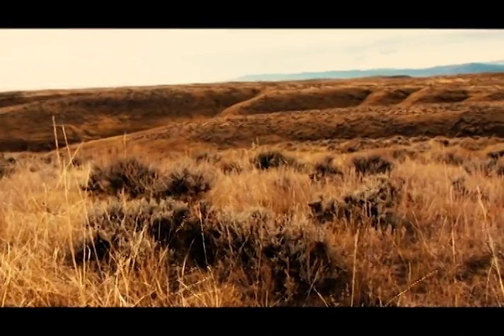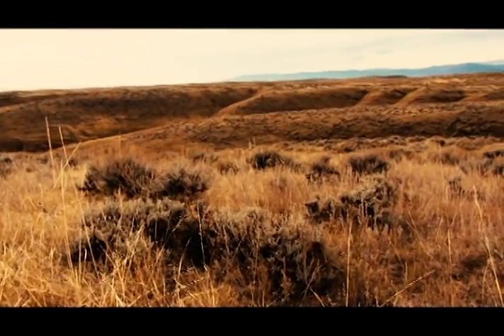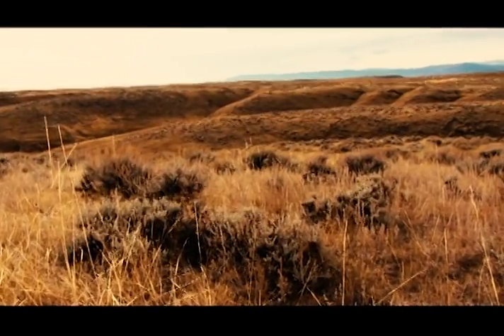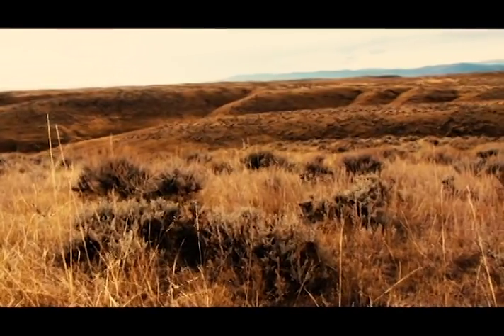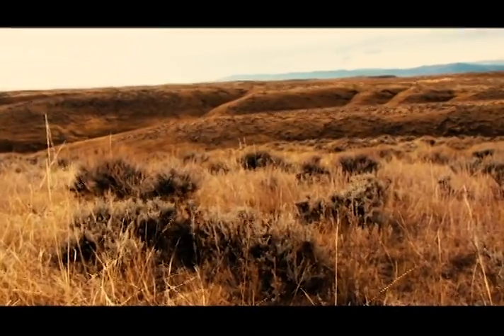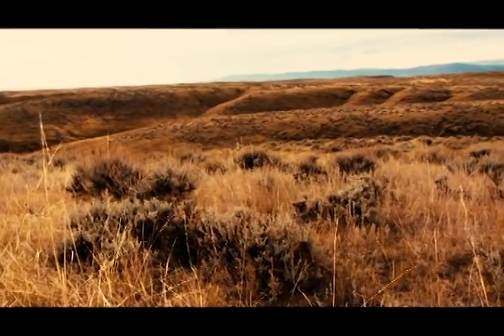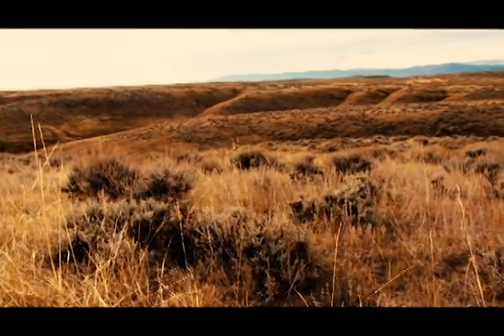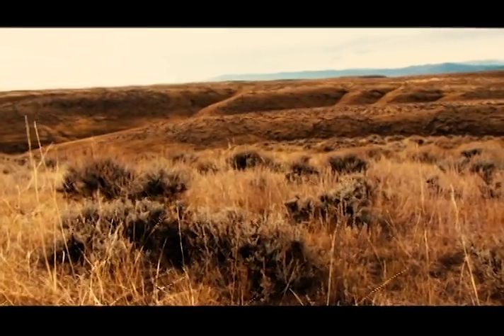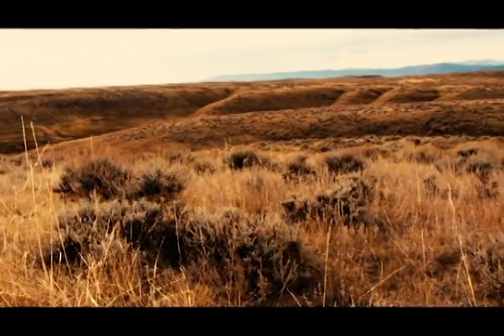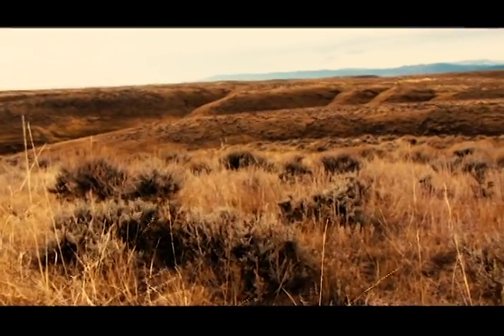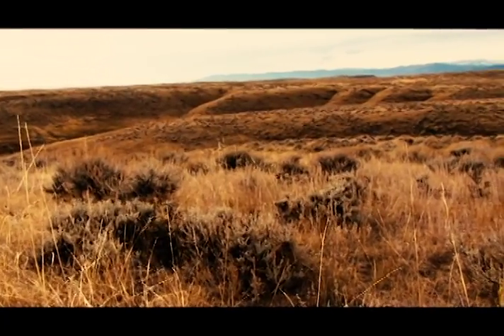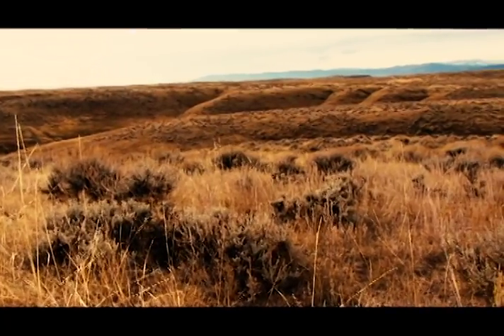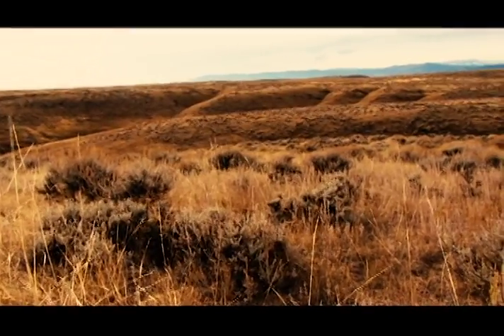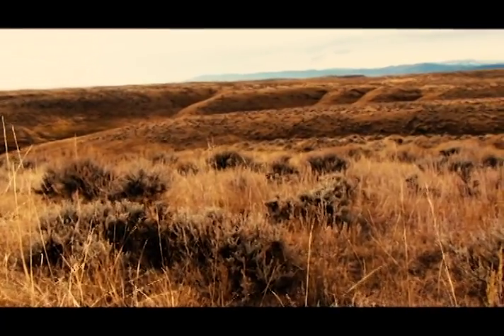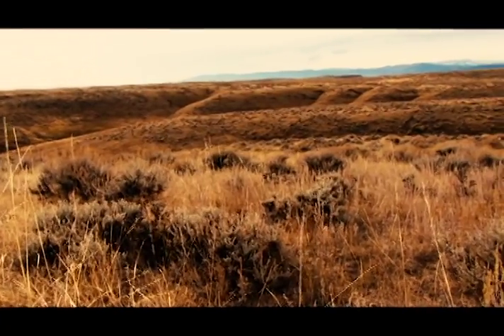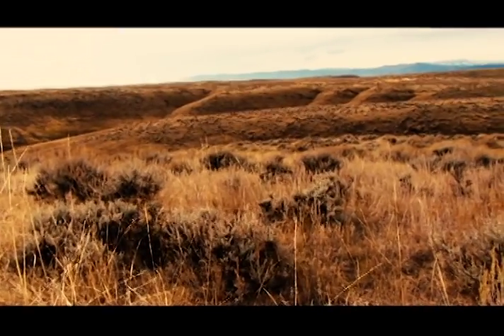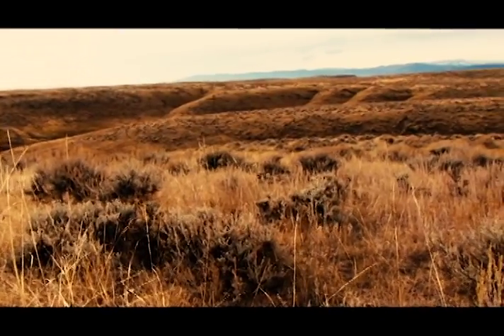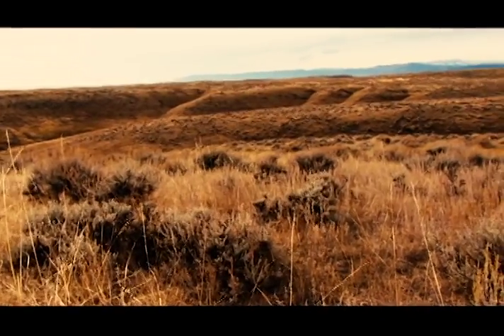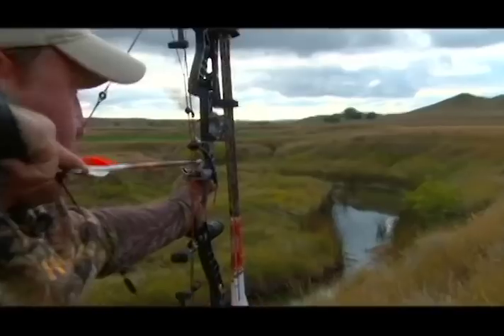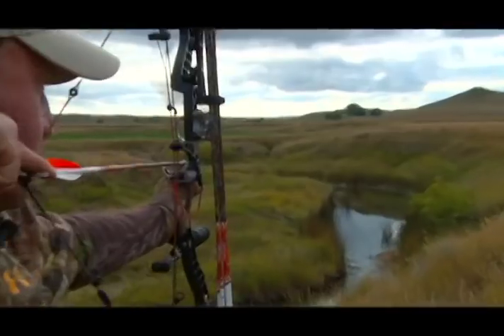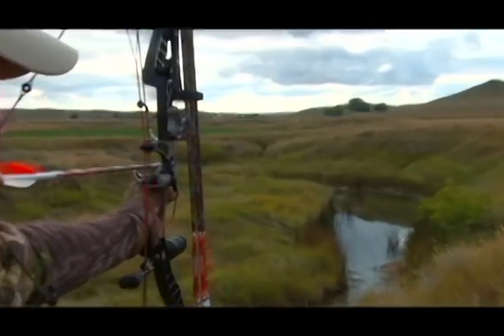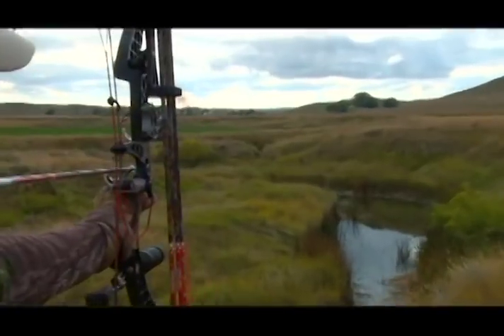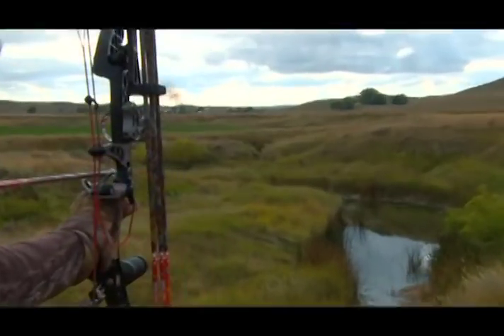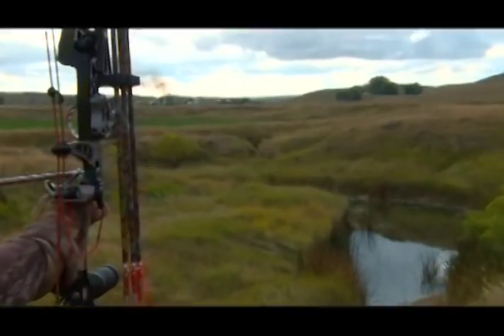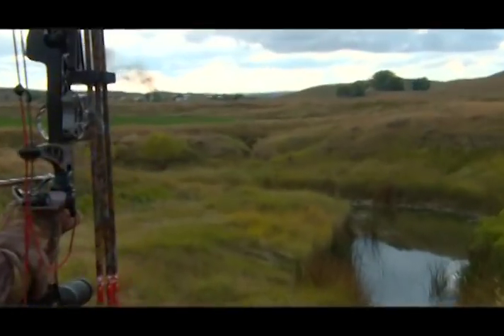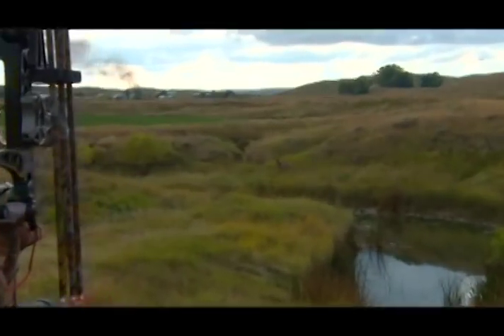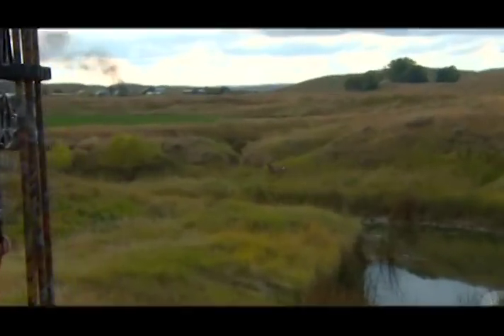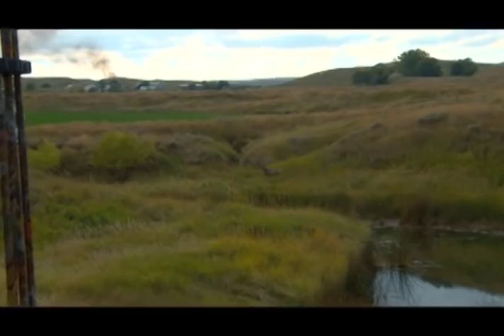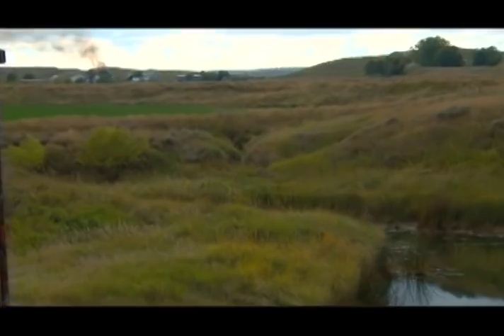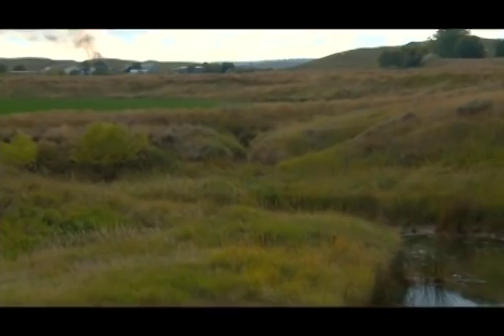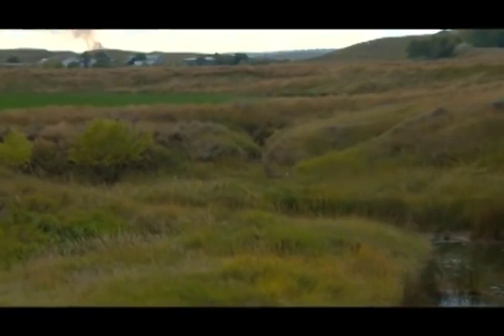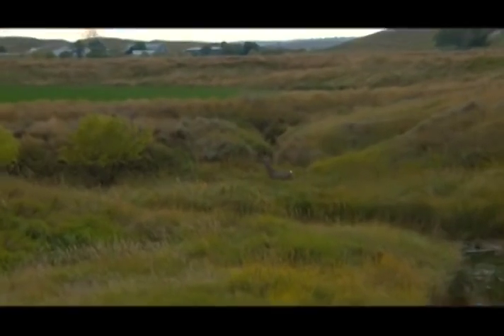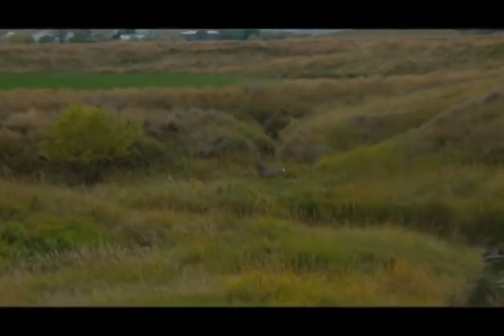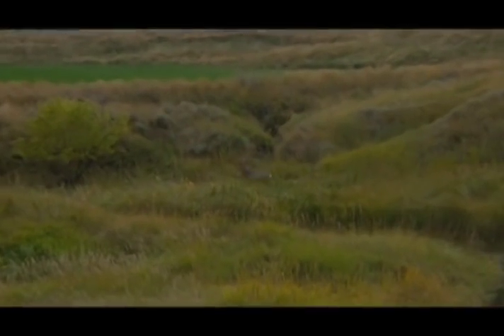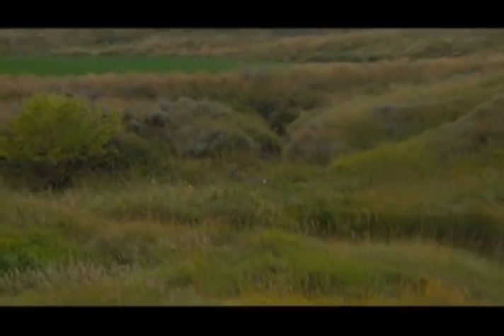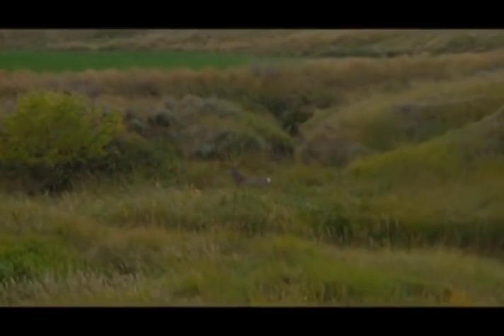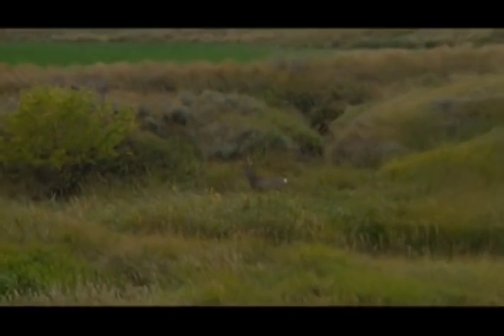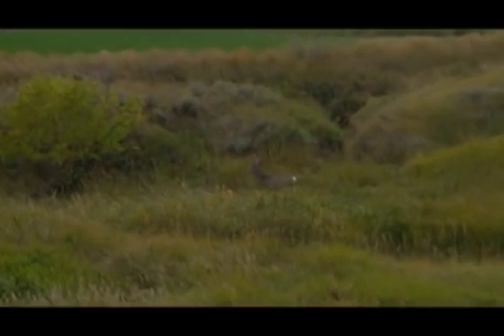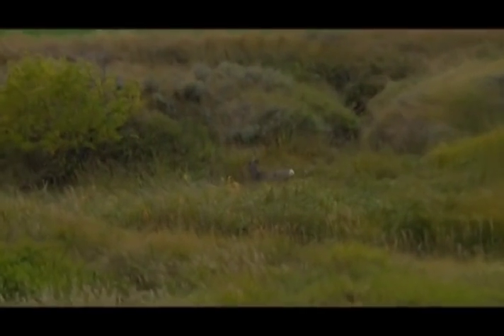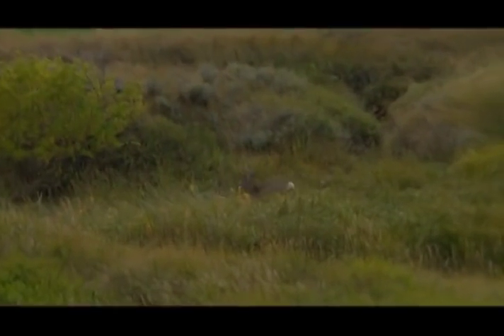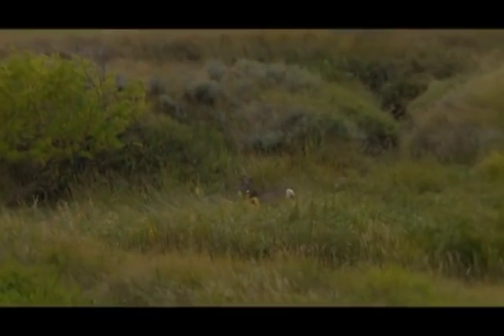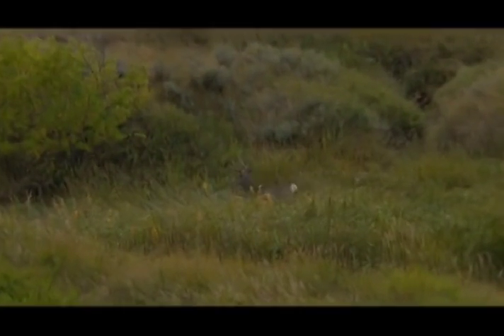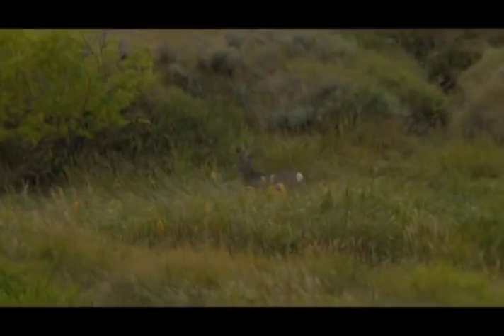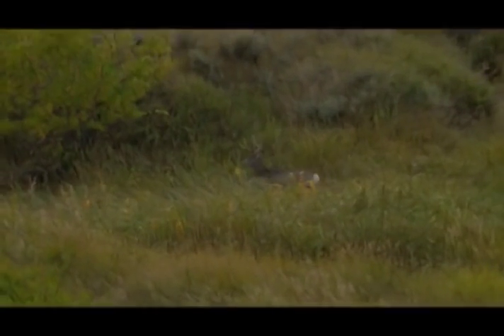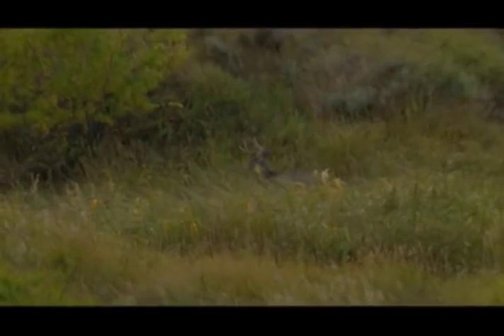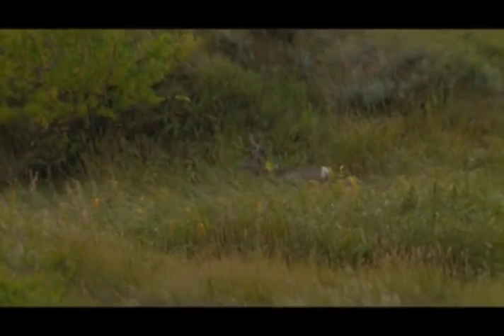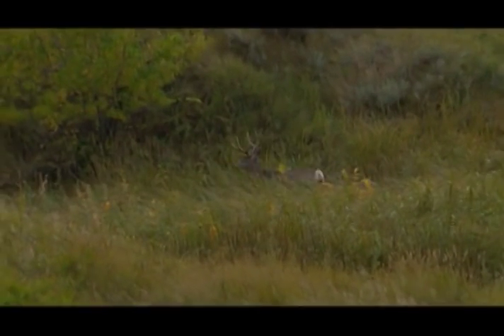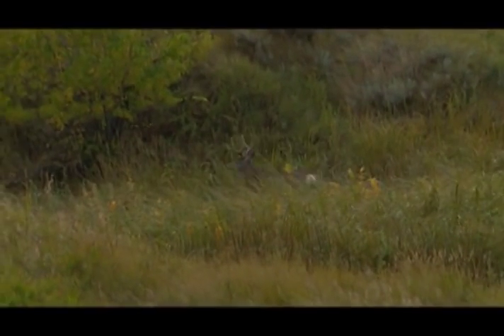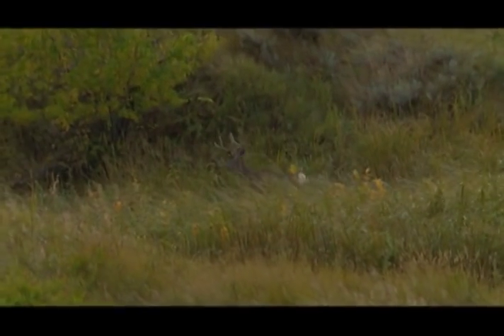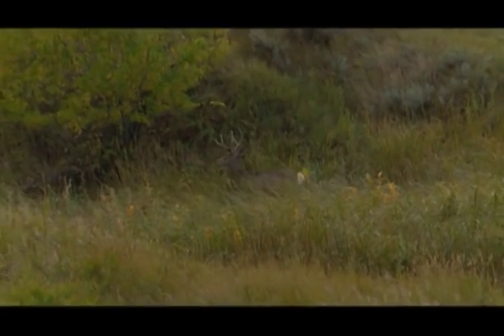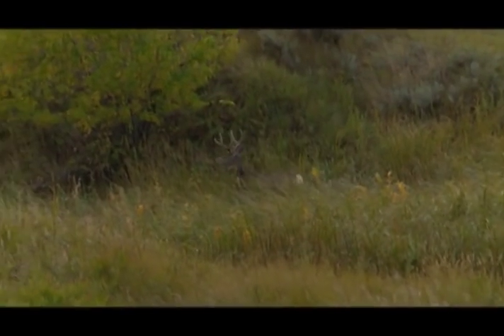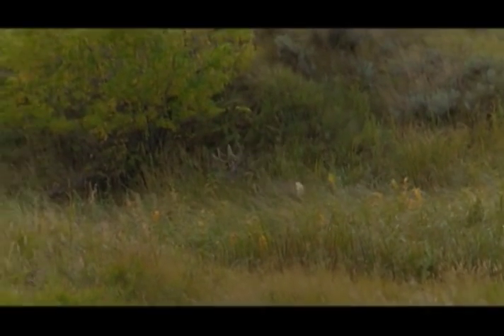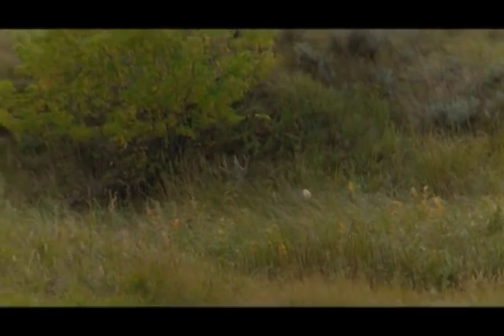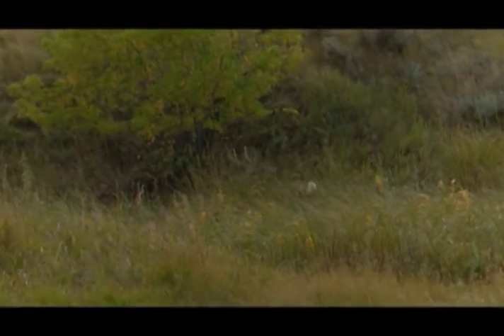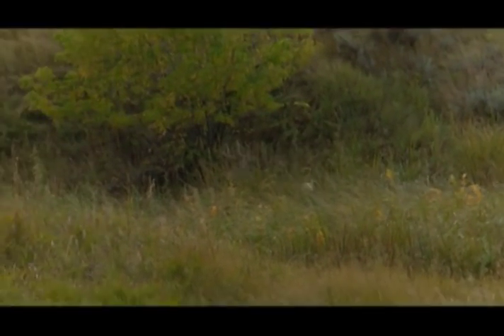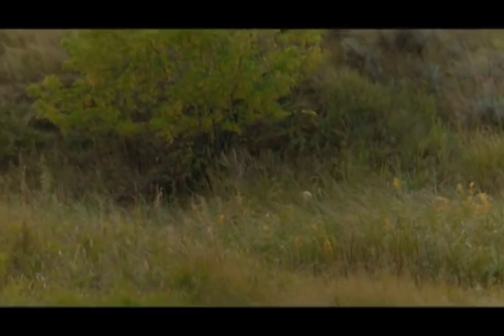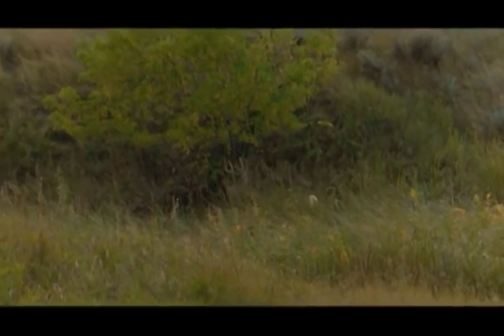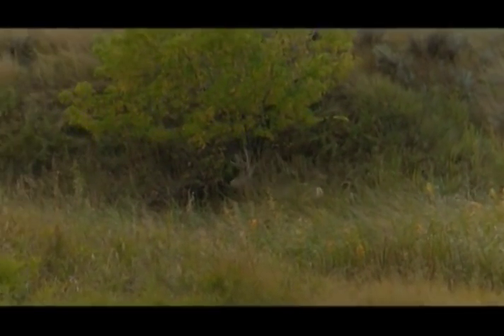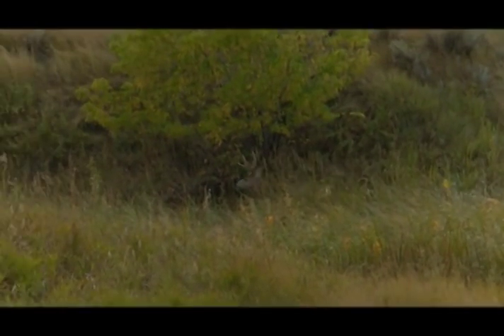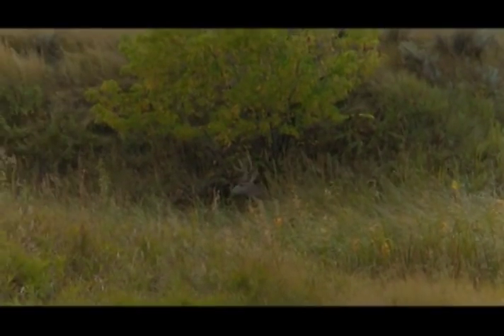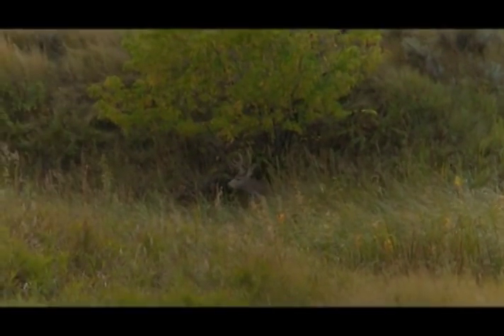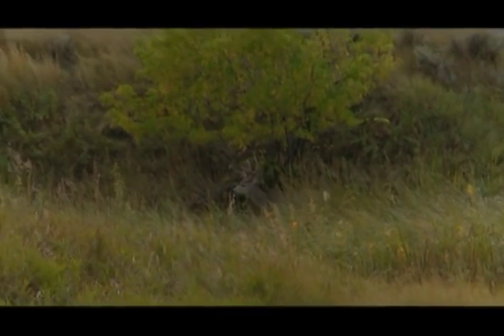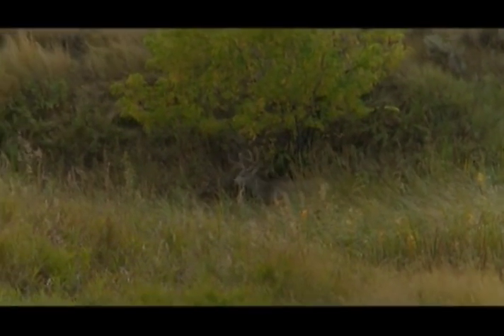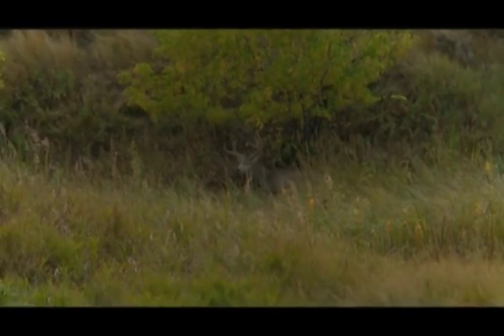Go west, young man. Years after that famous statement, more and more deer hunters are taking that advice in search of monster mule deer.